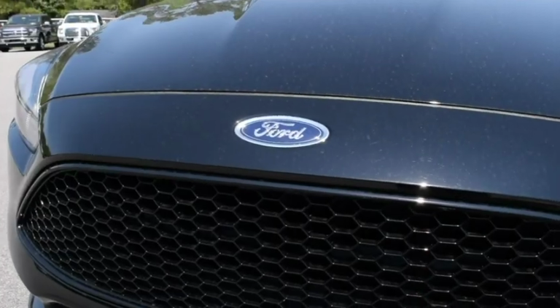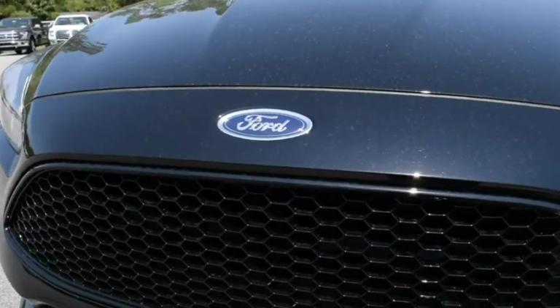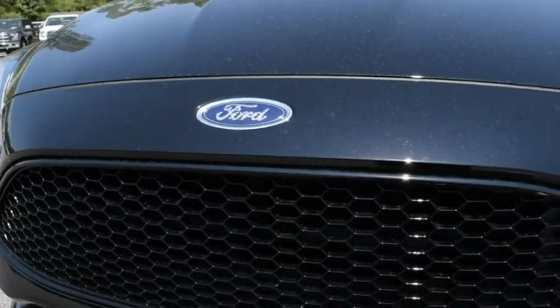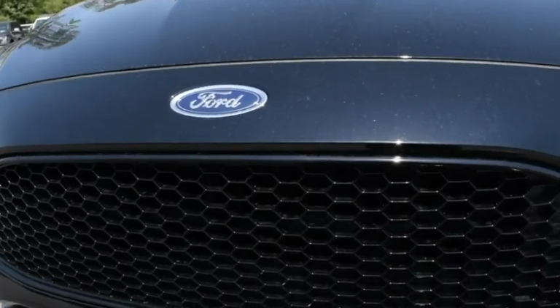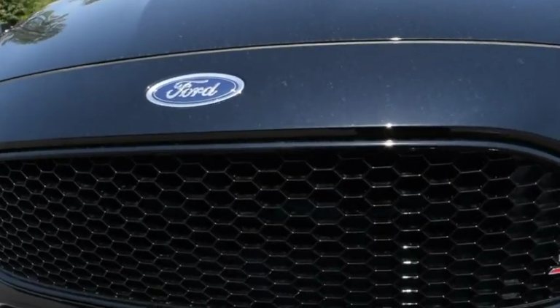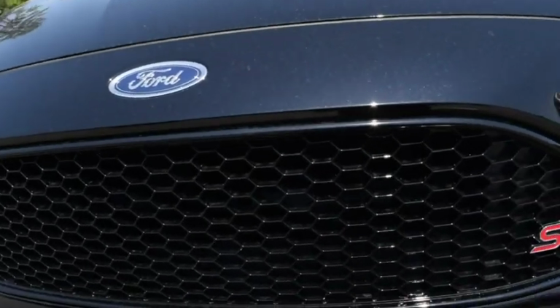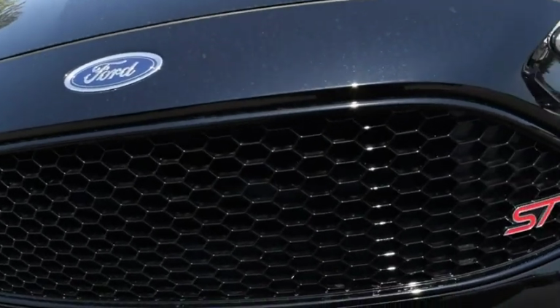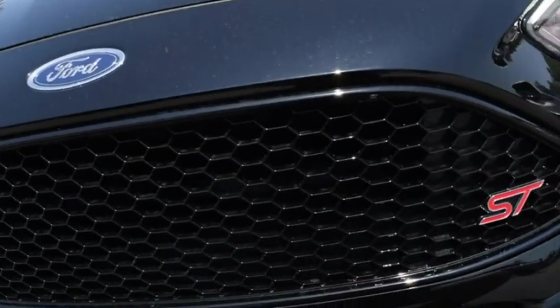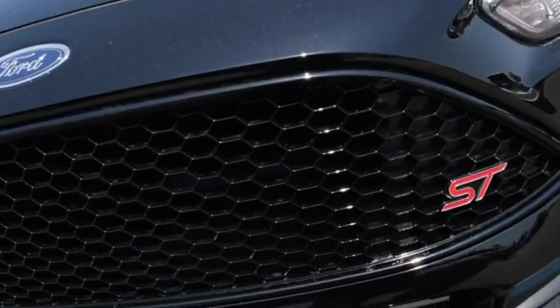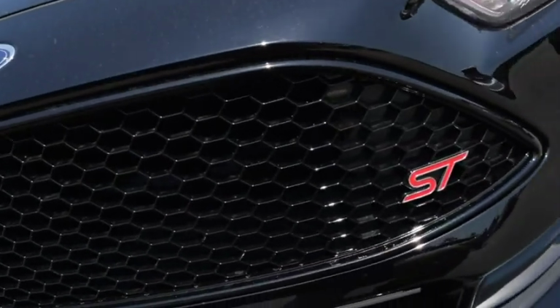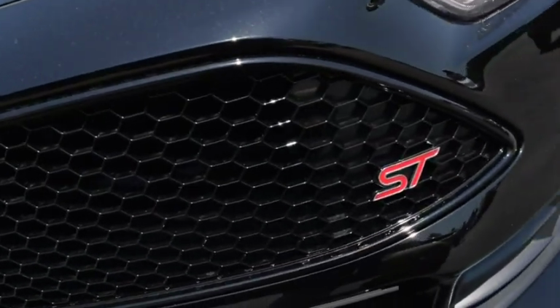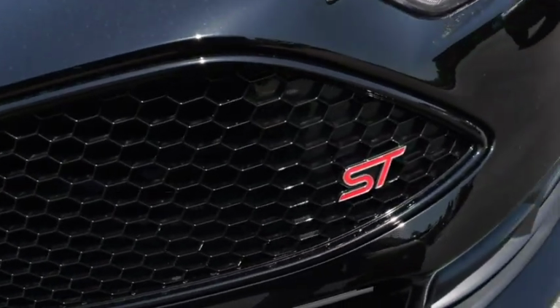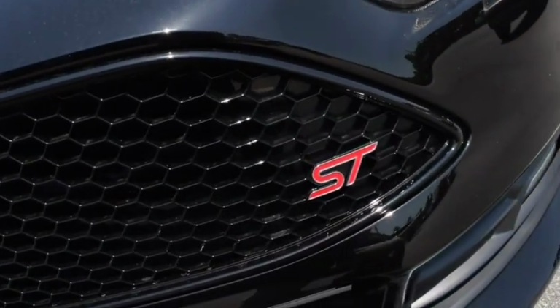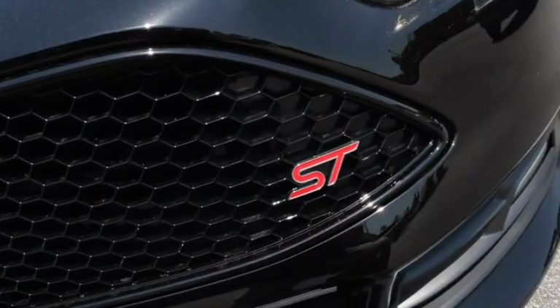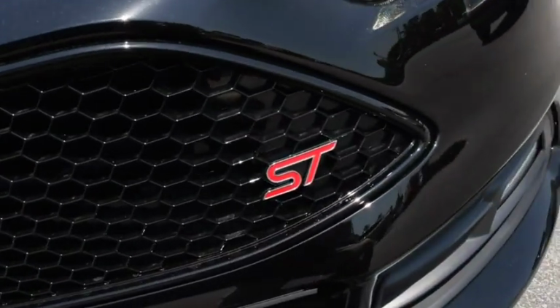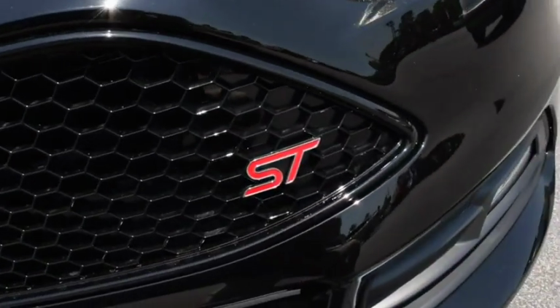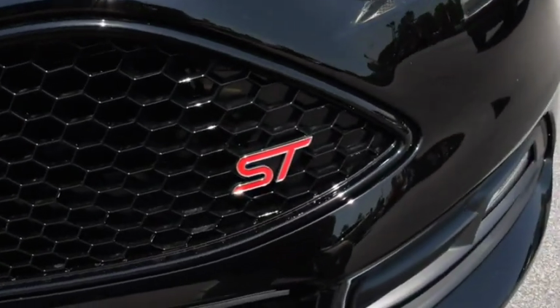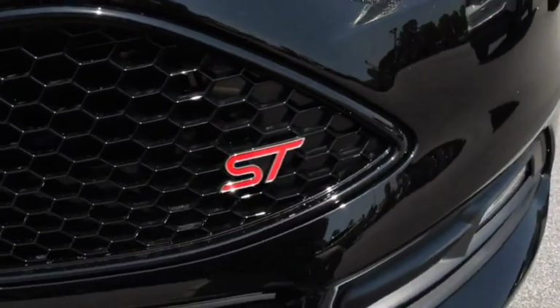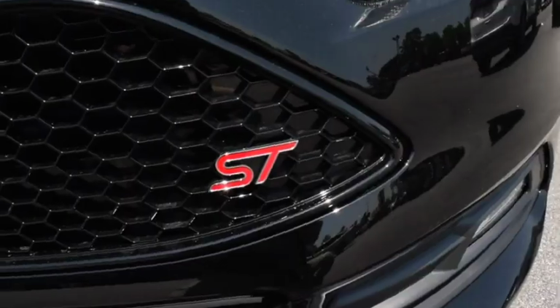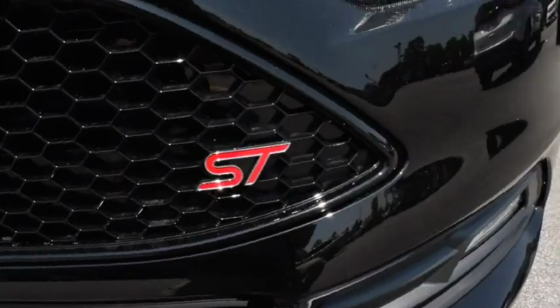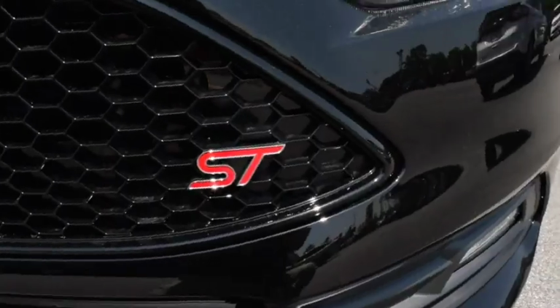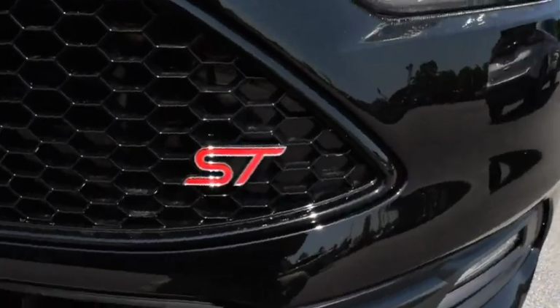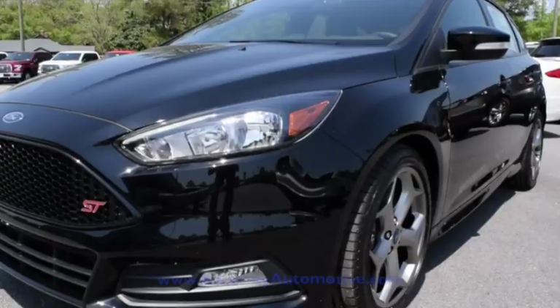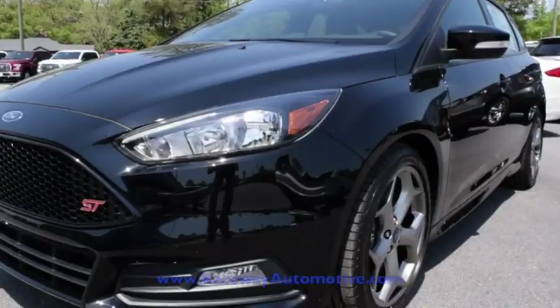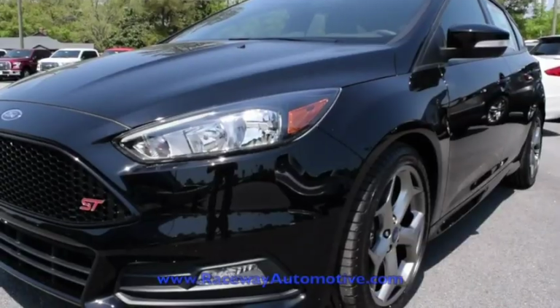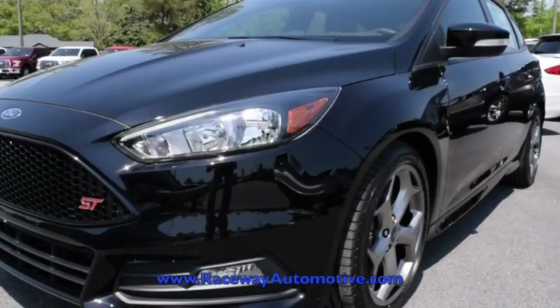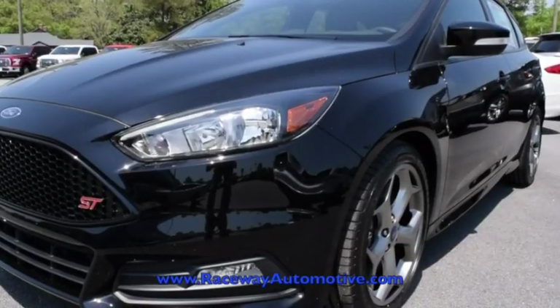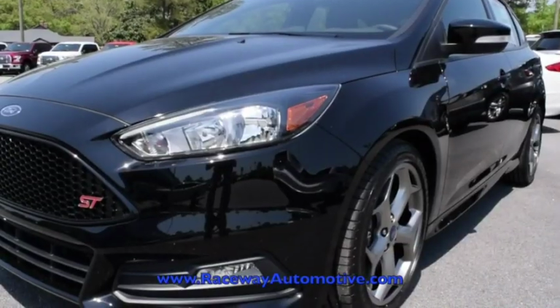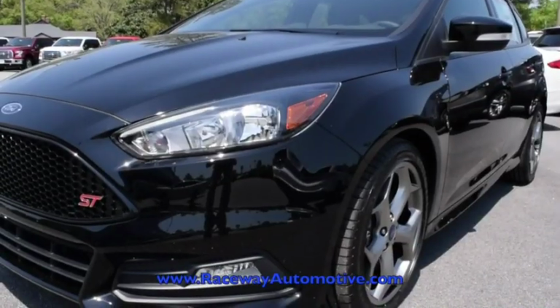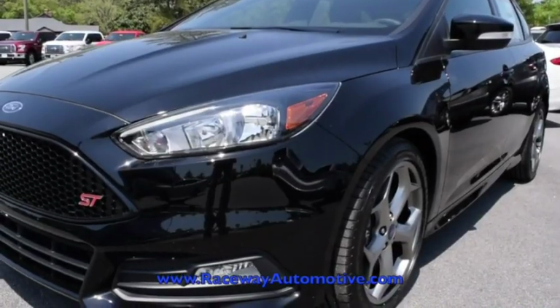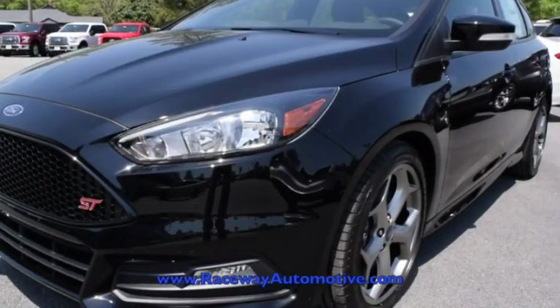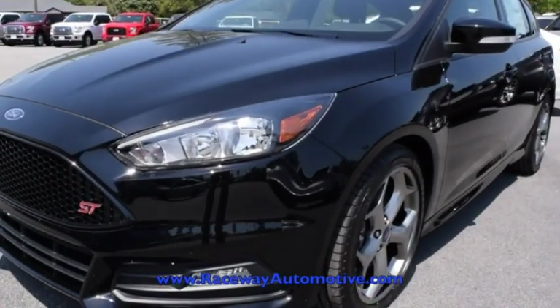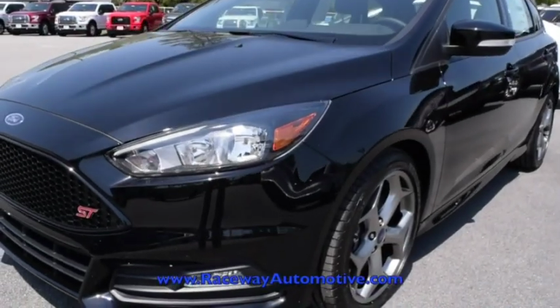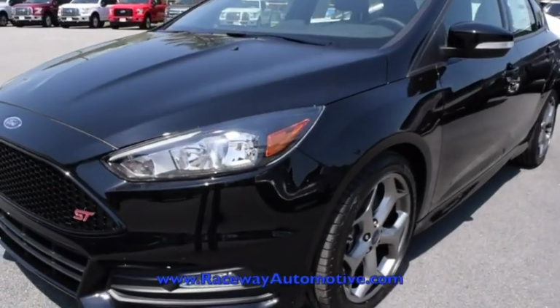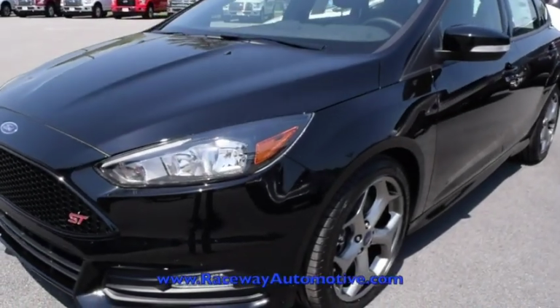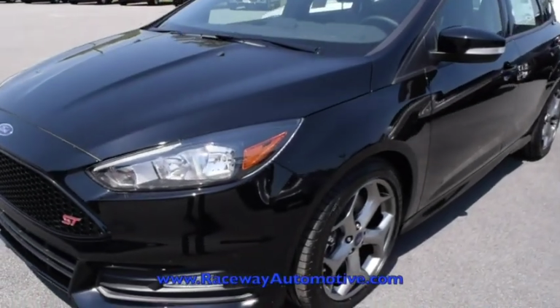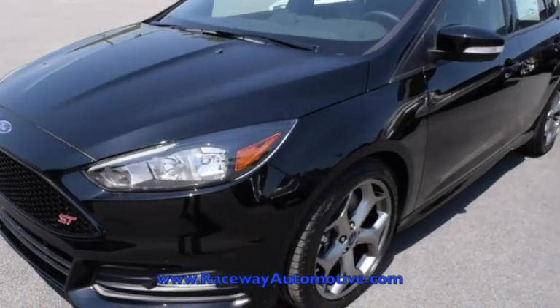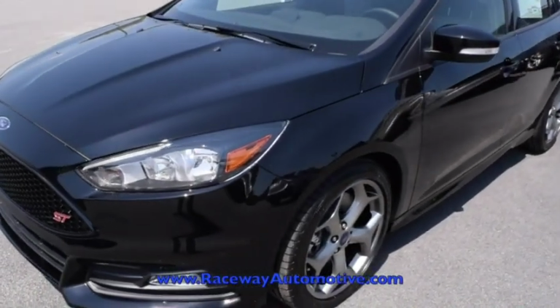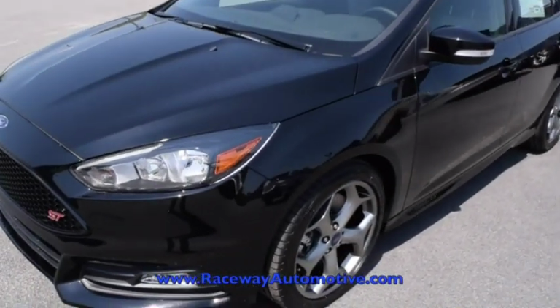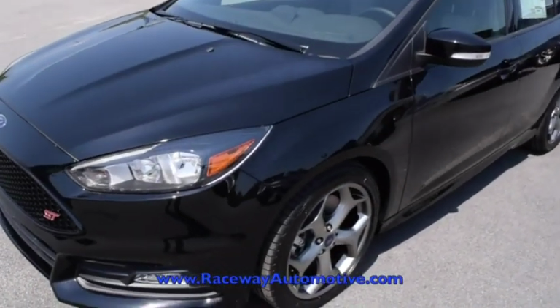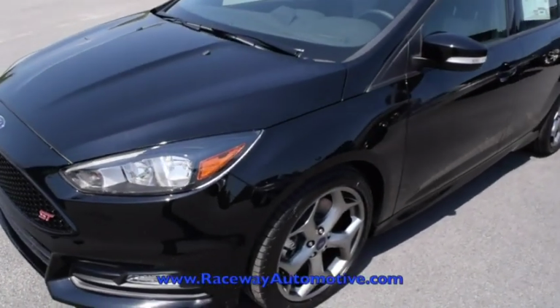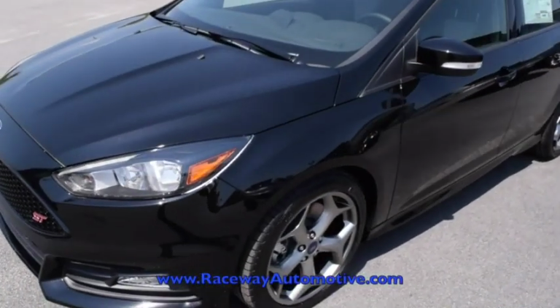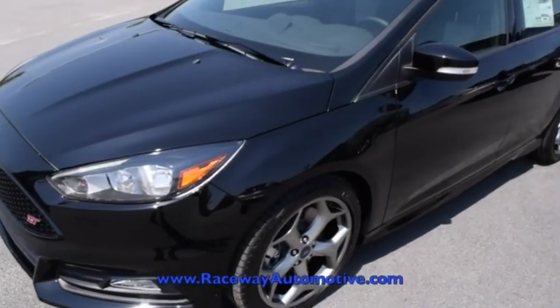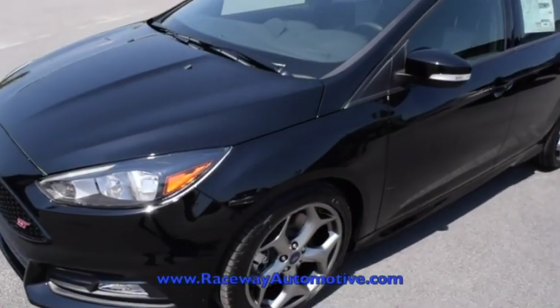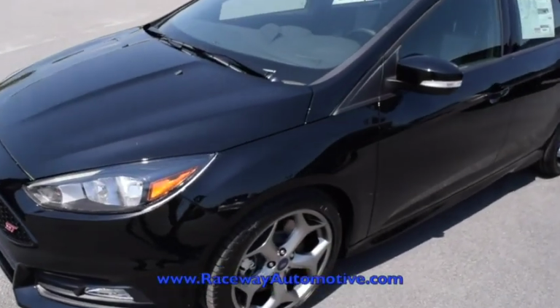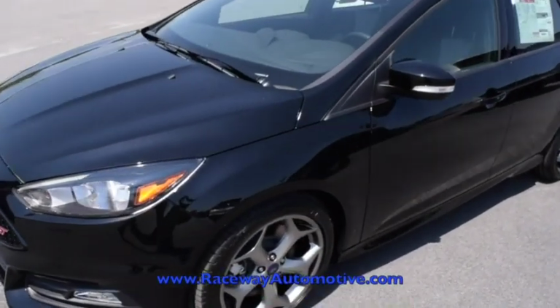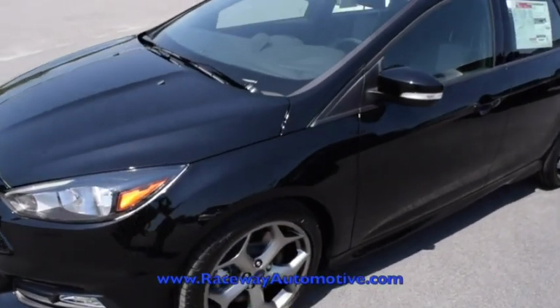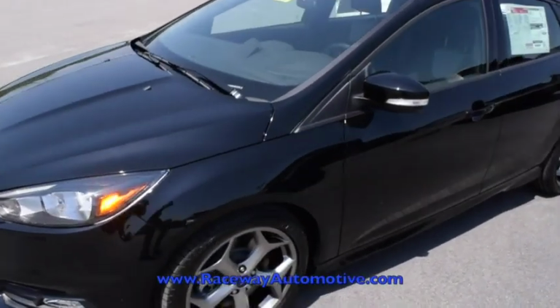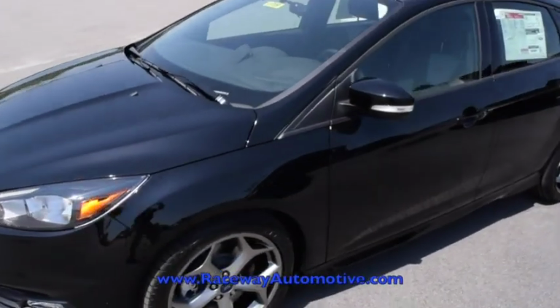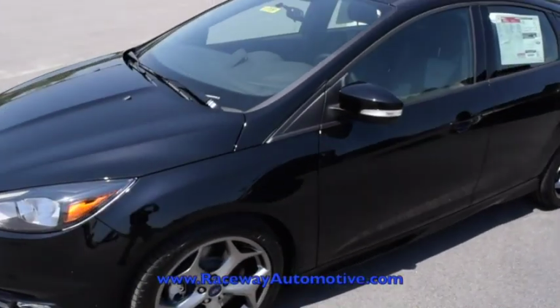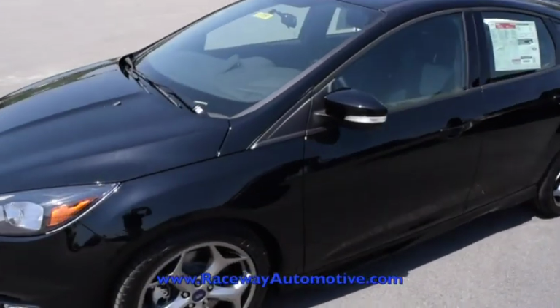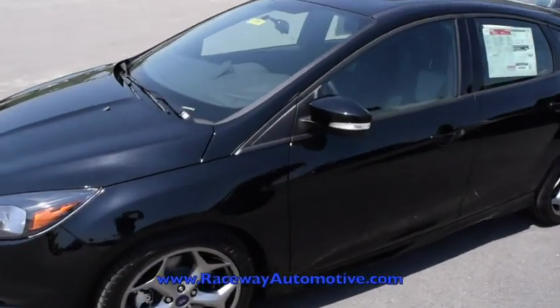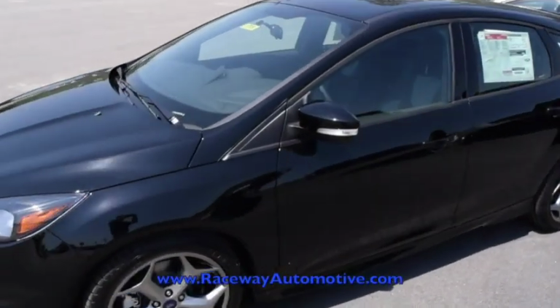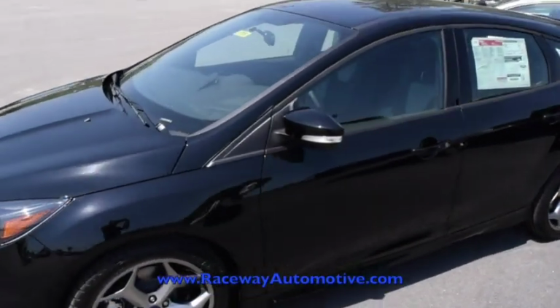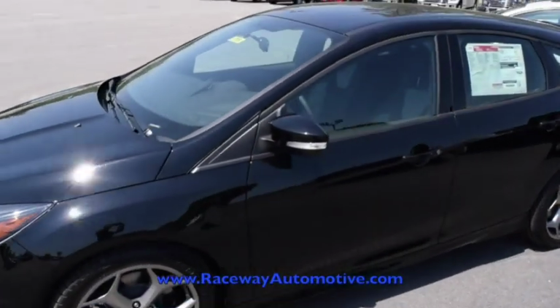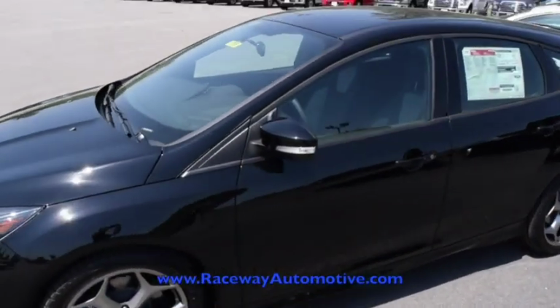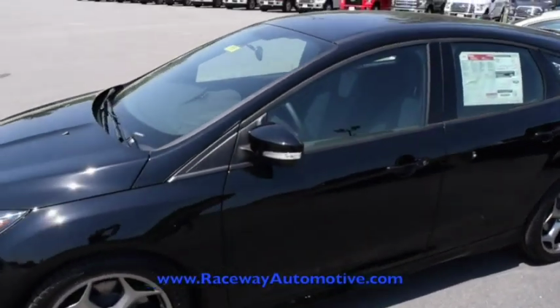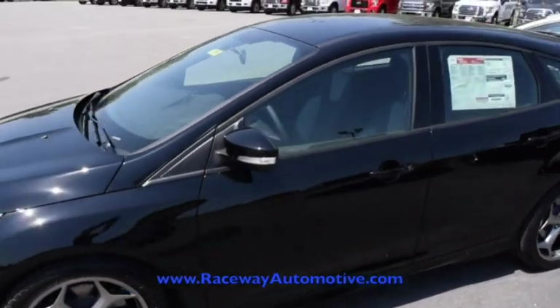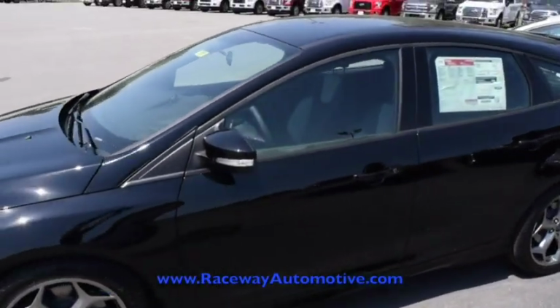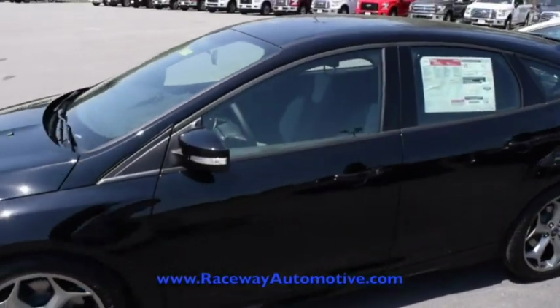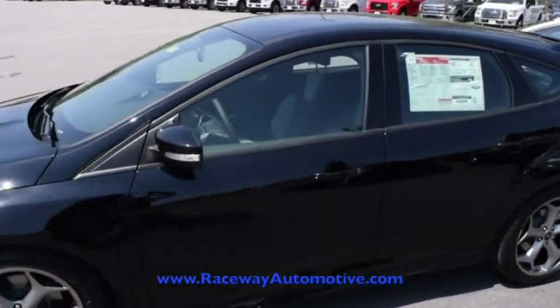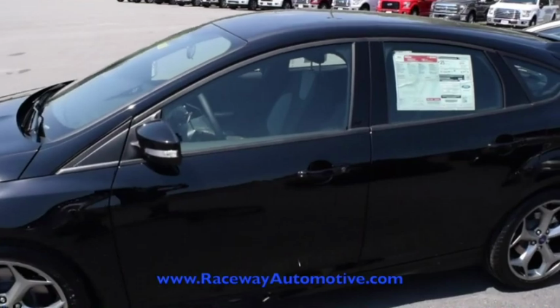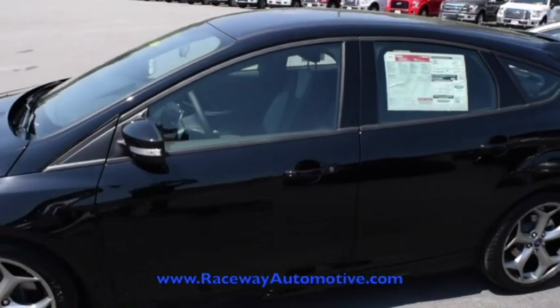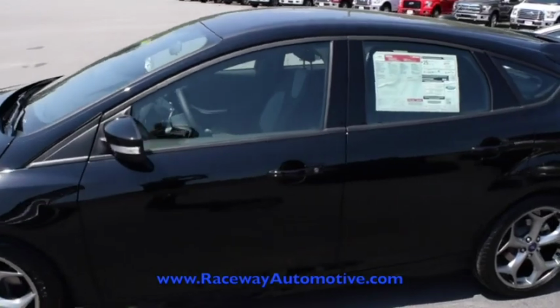It has active grille shutters, dual exhaust system, fog lamps, and ST badging throughout.